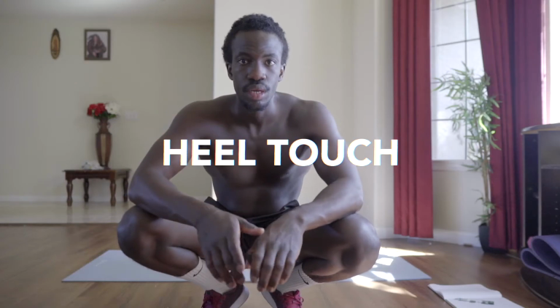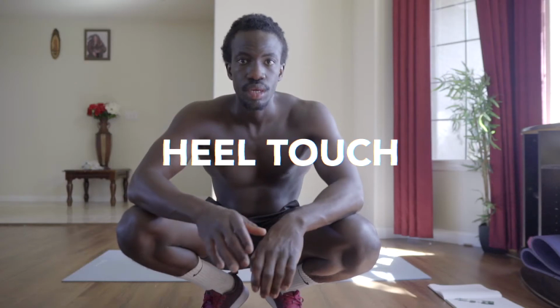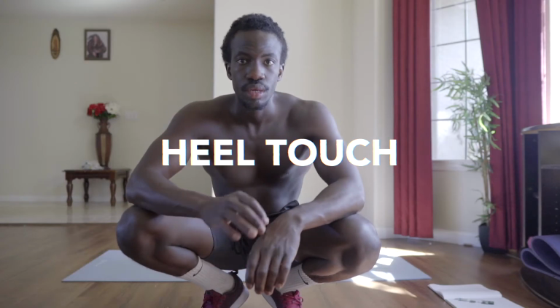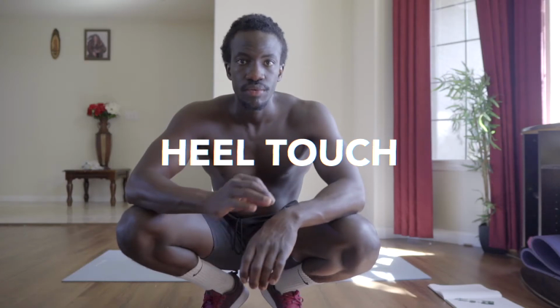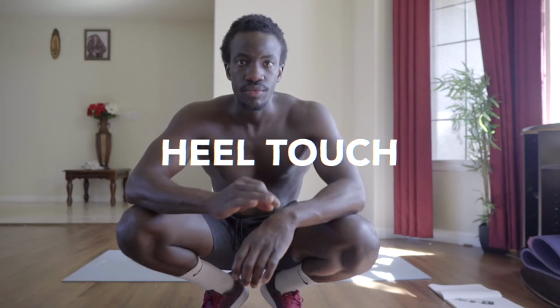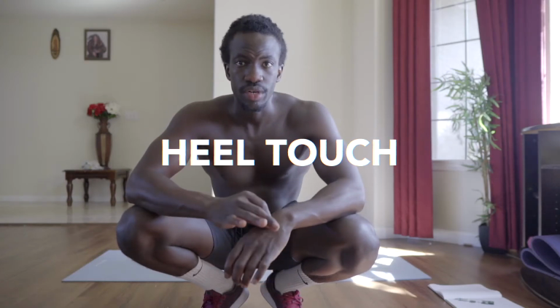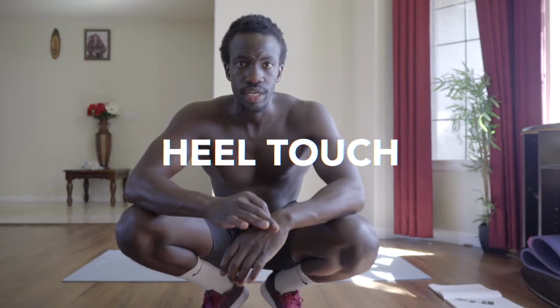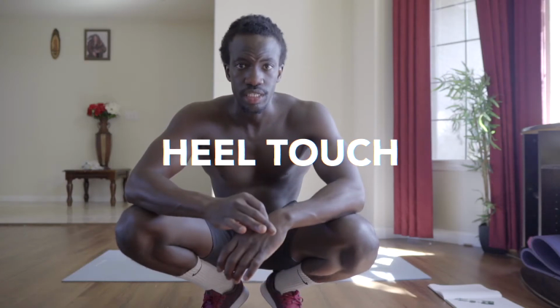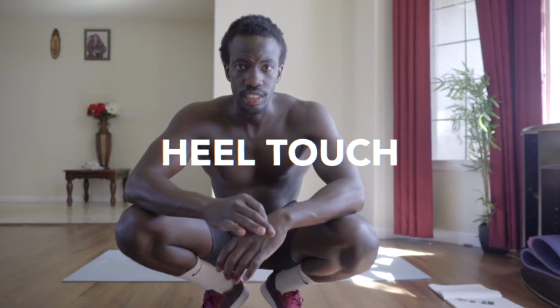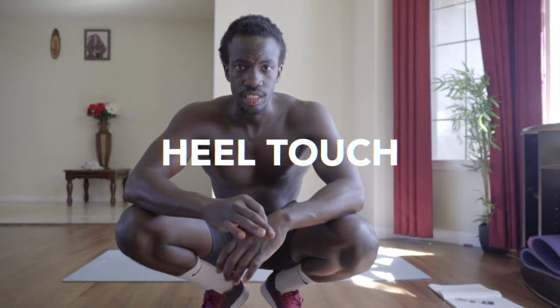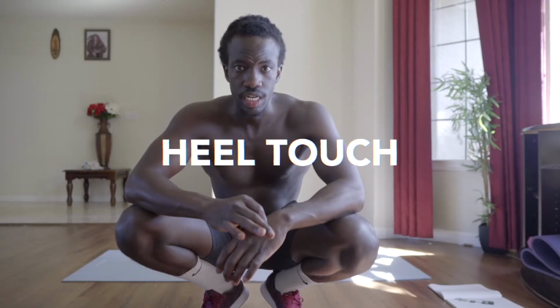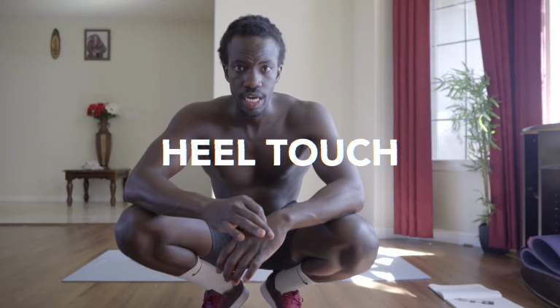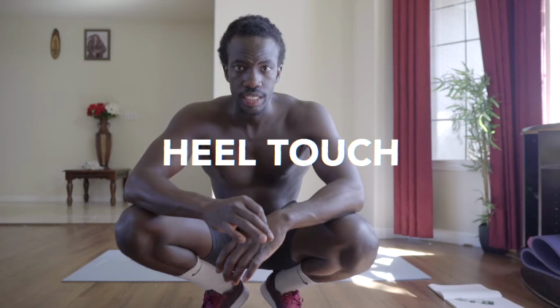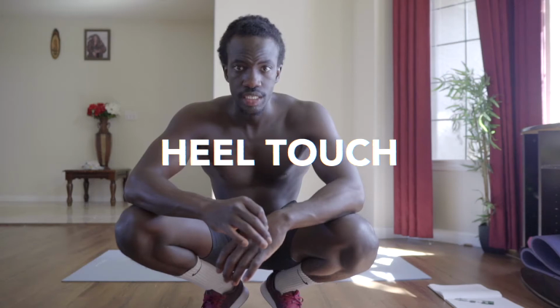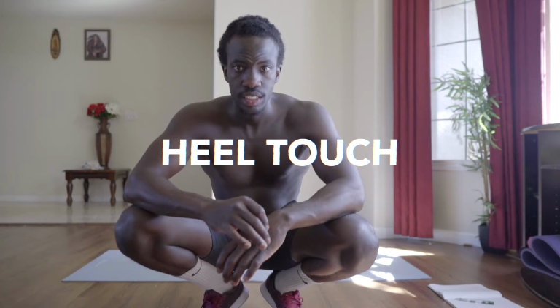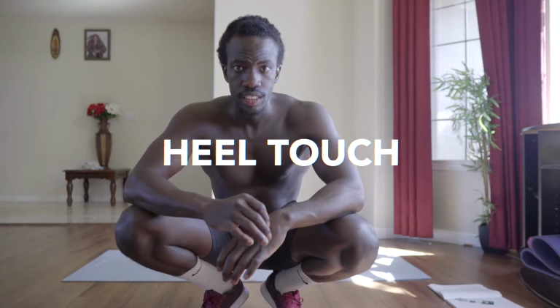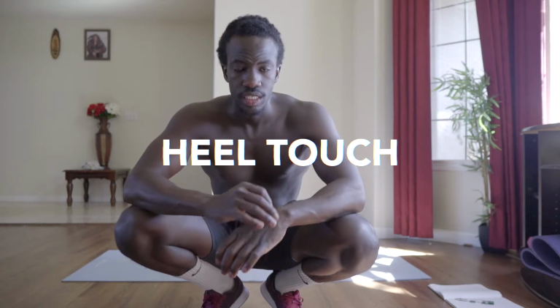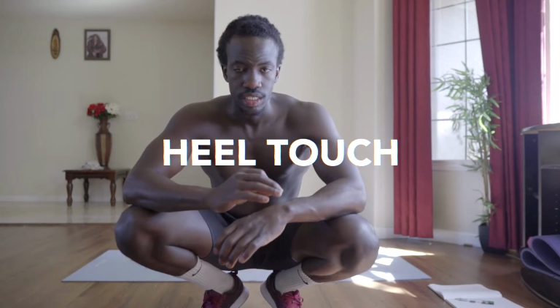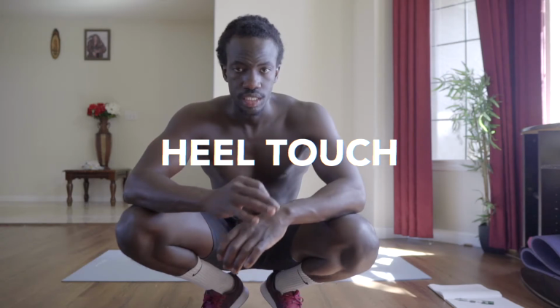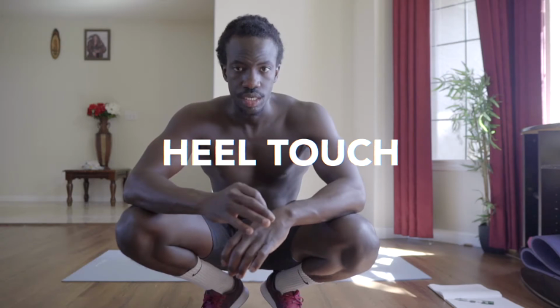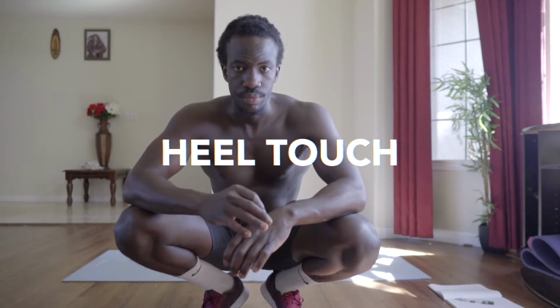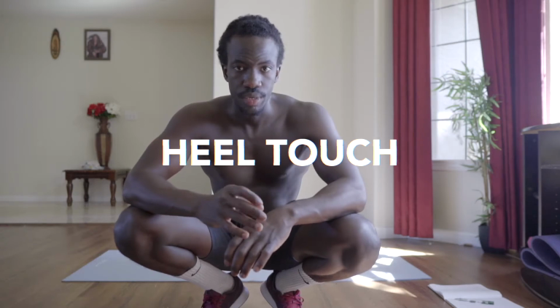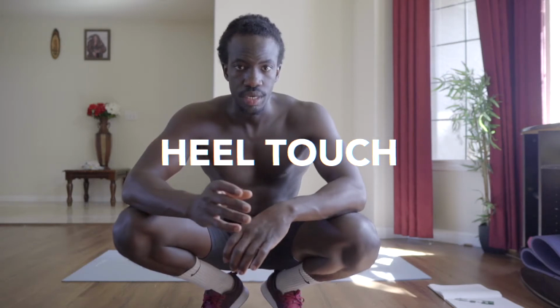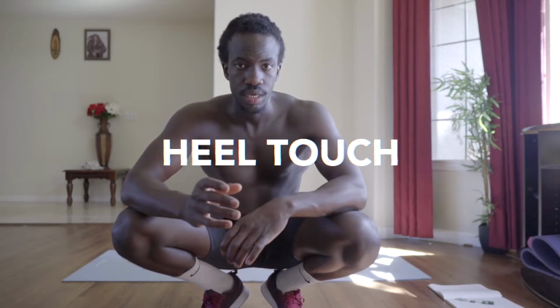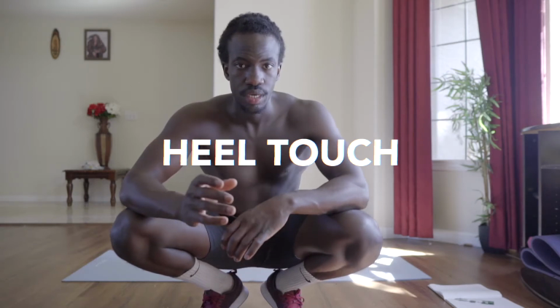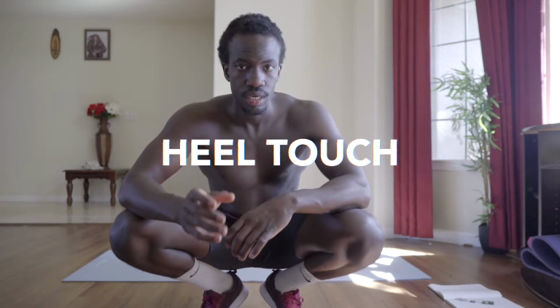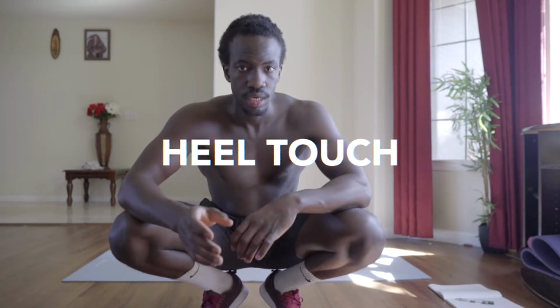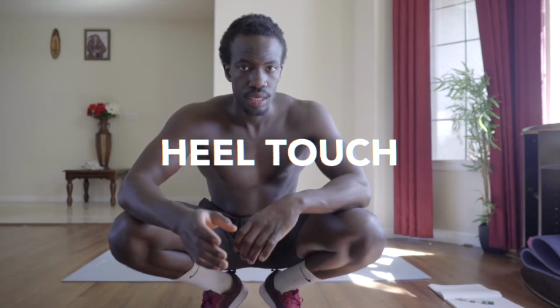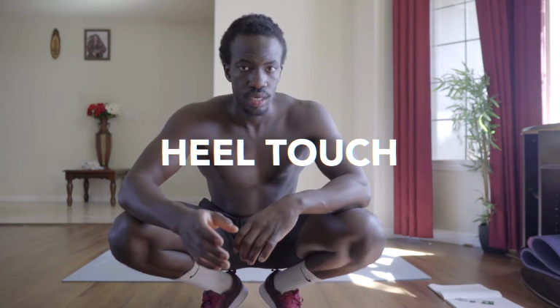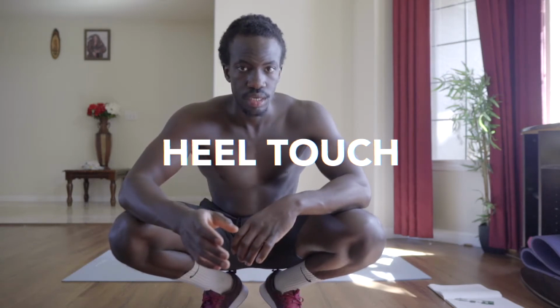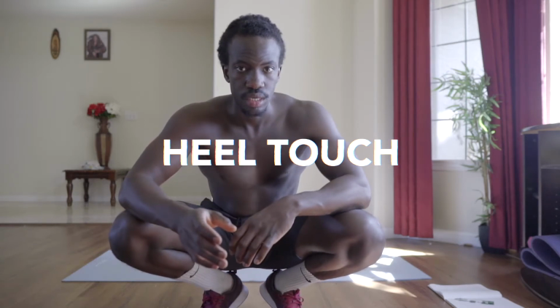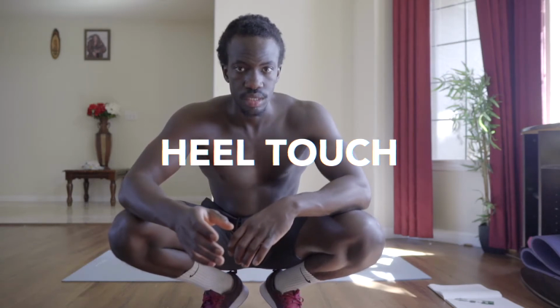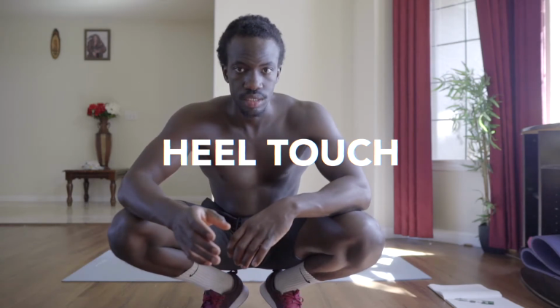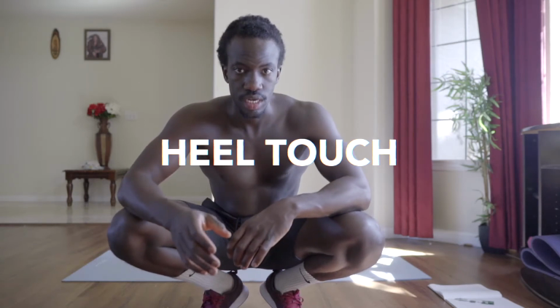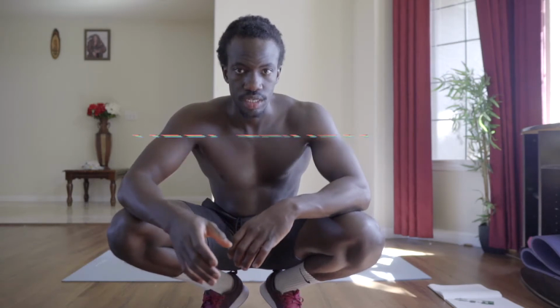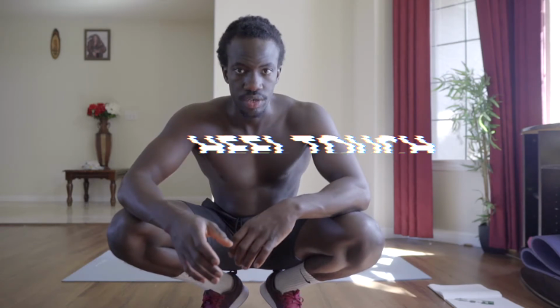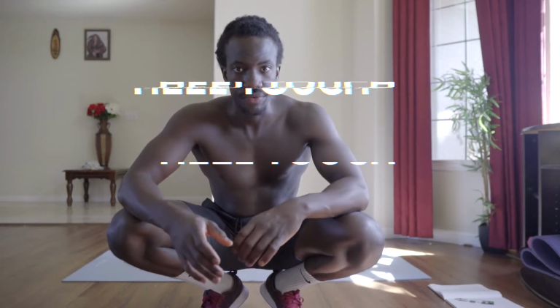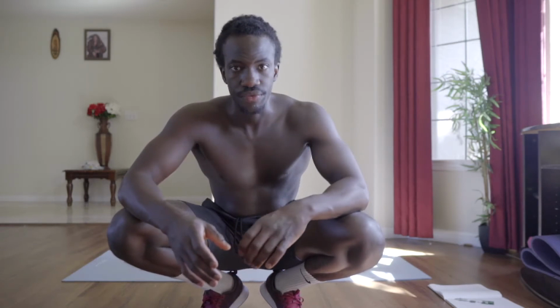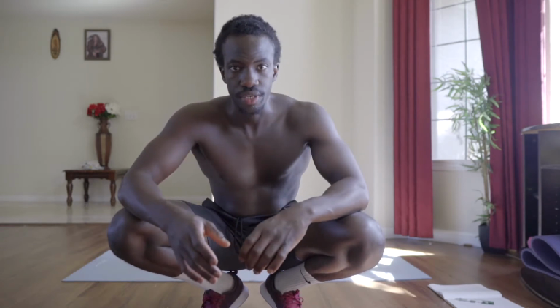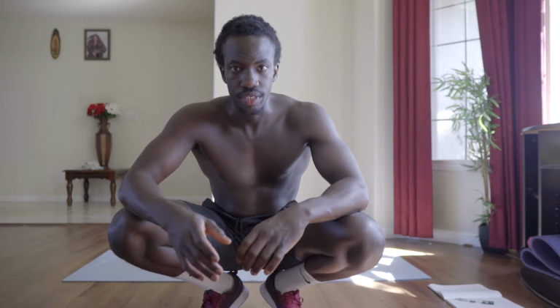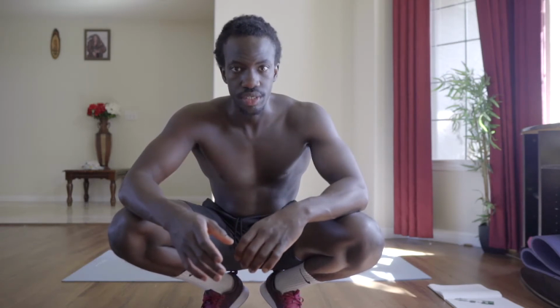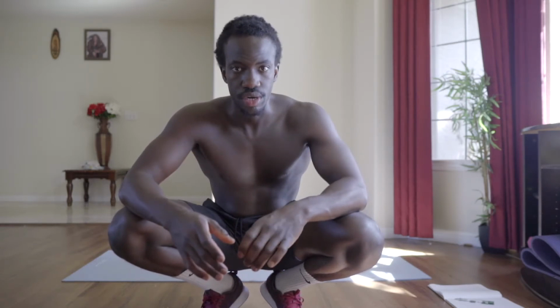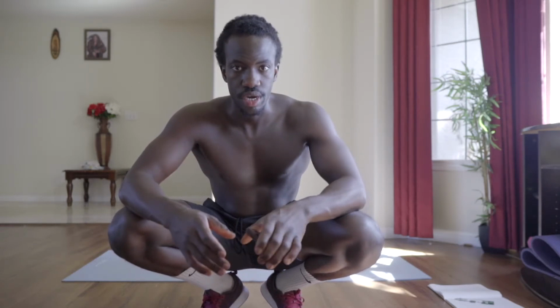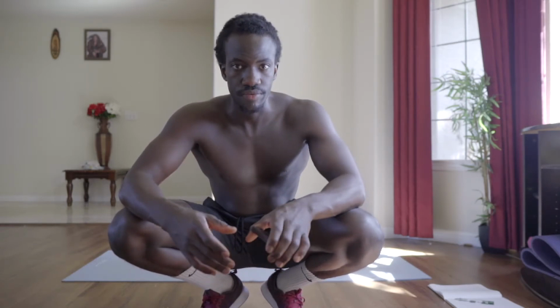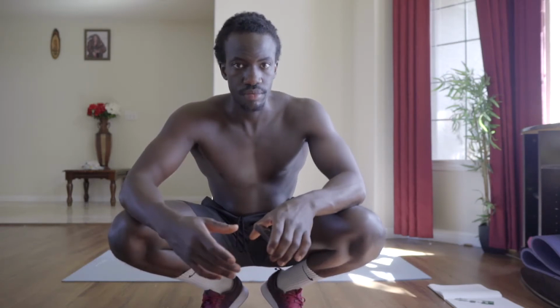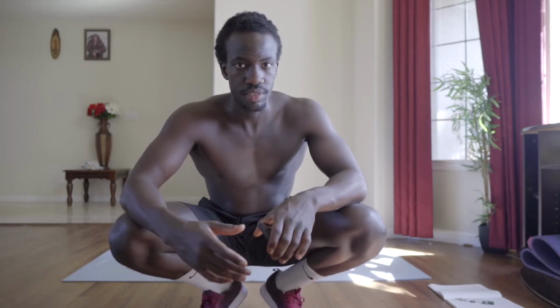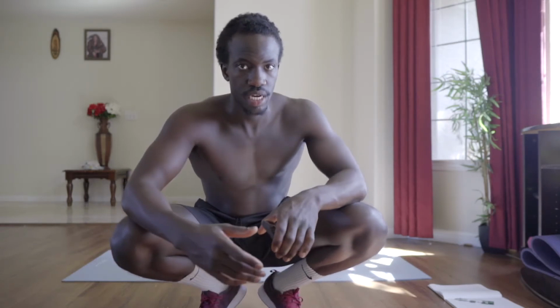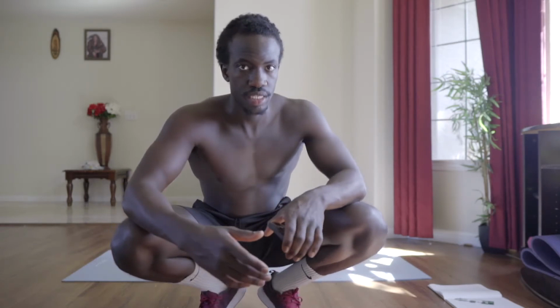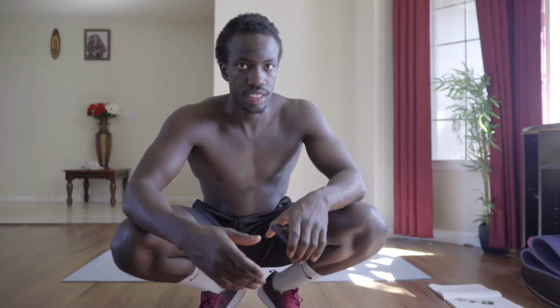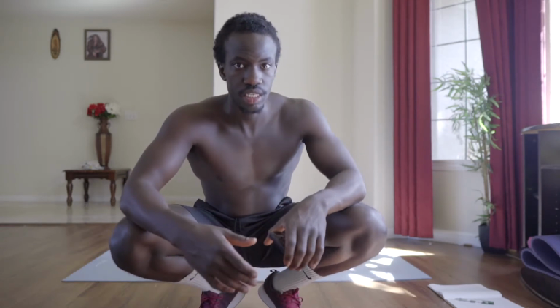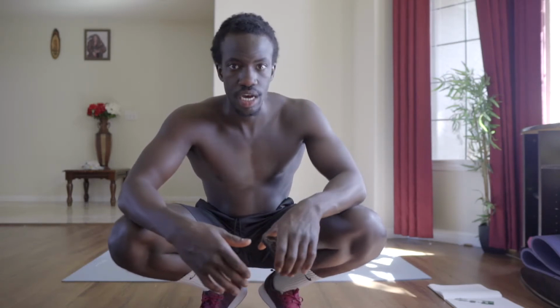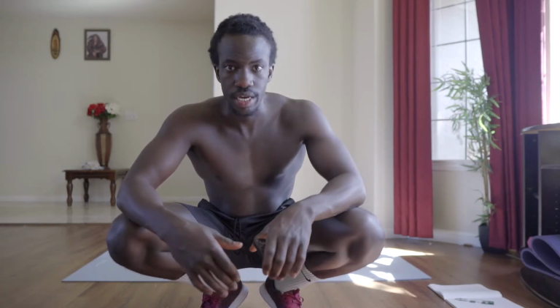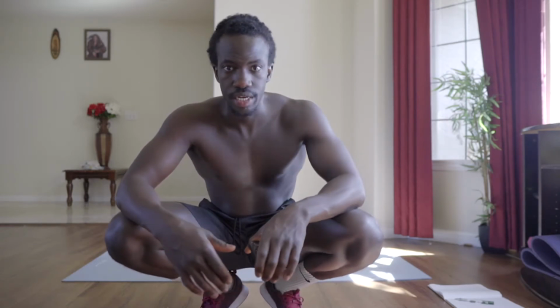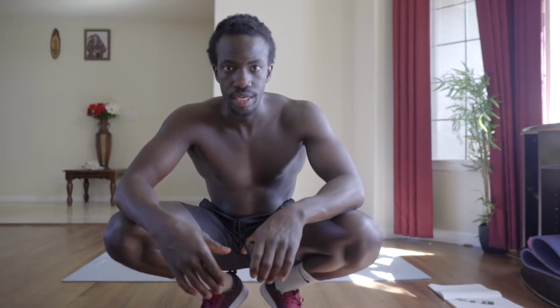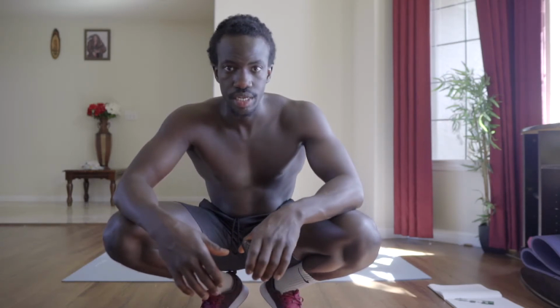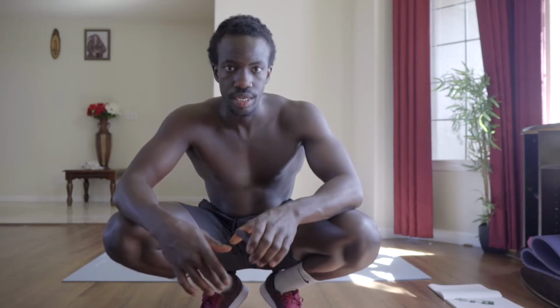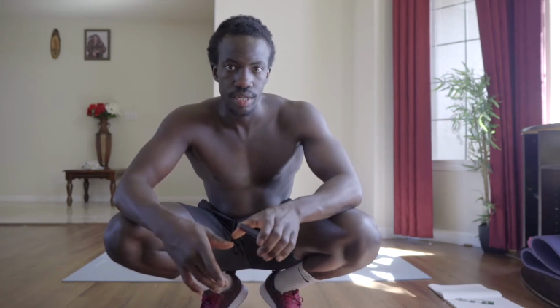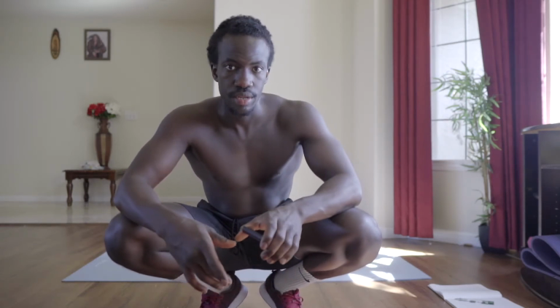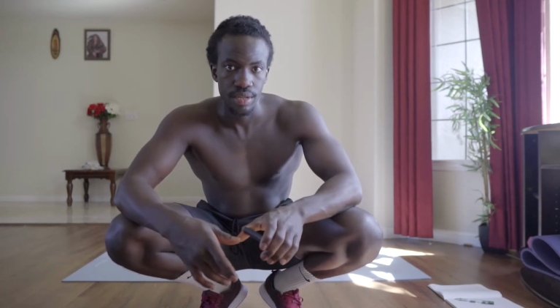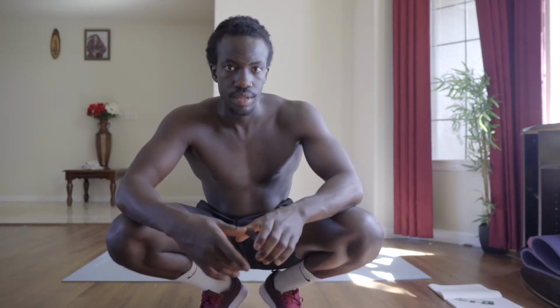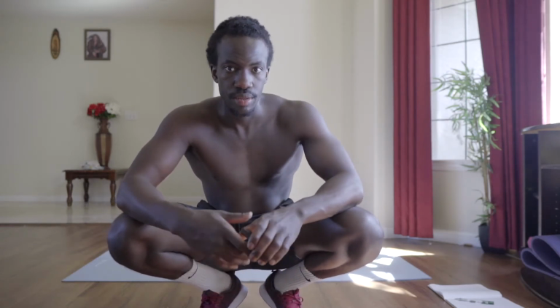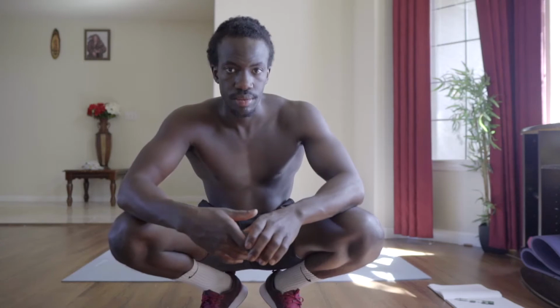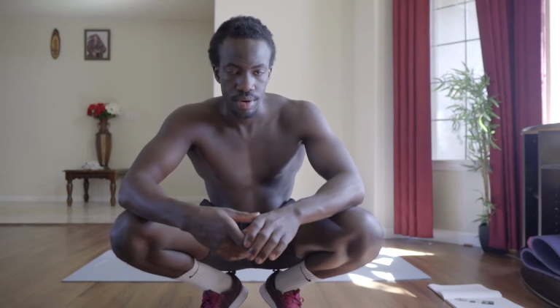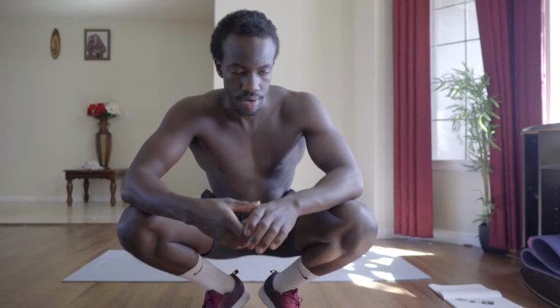For the next exercise, it's going to be touching your feet from side to side.